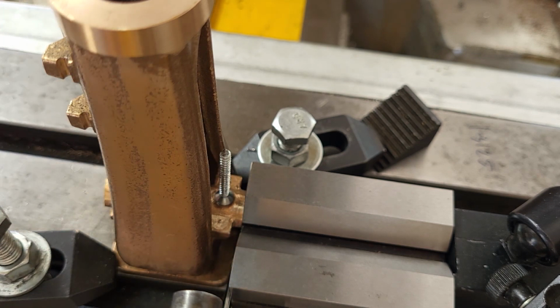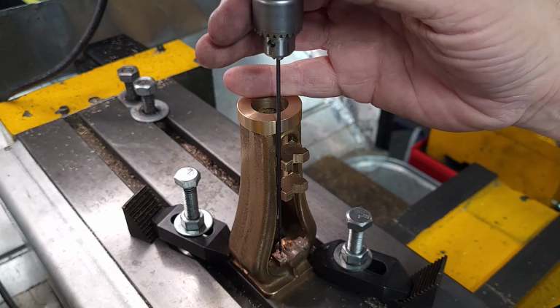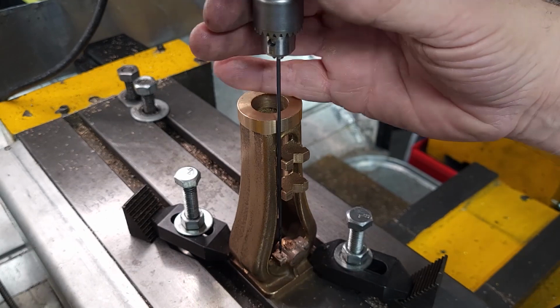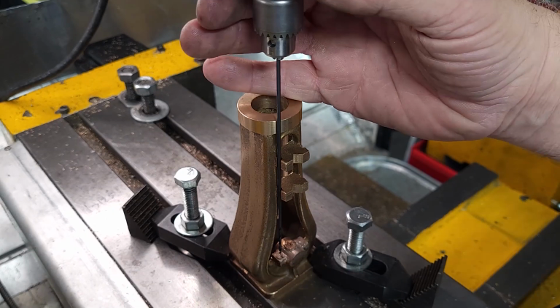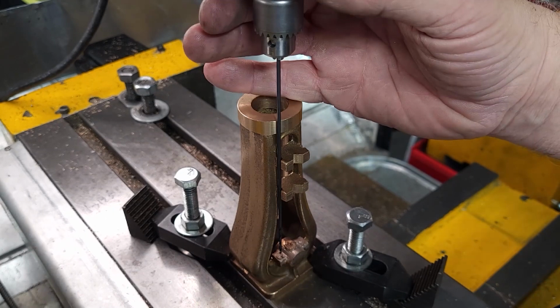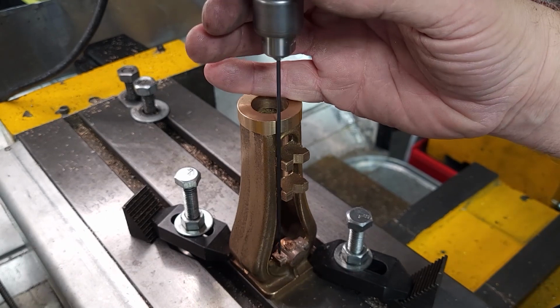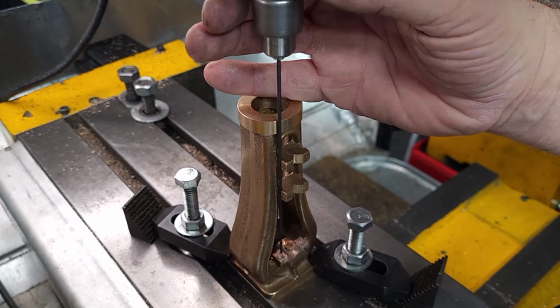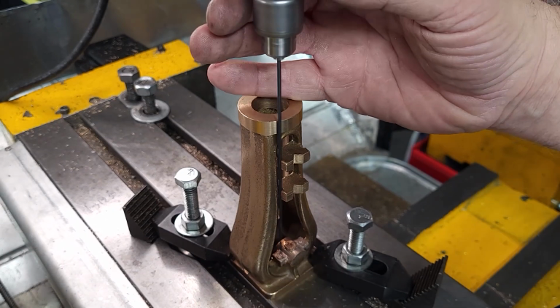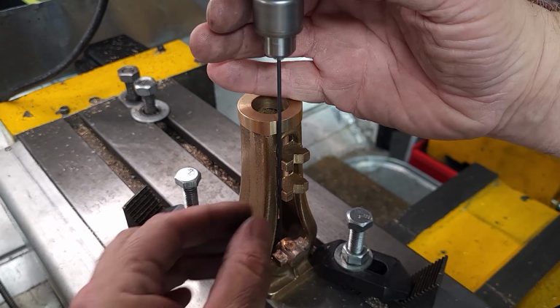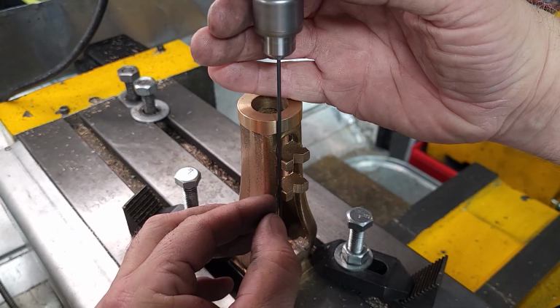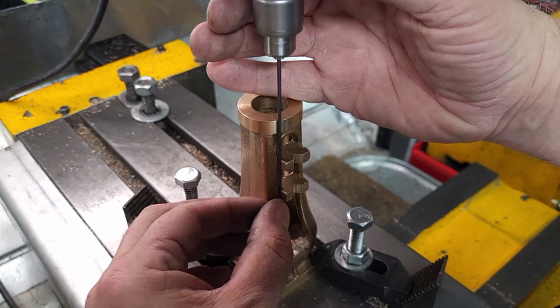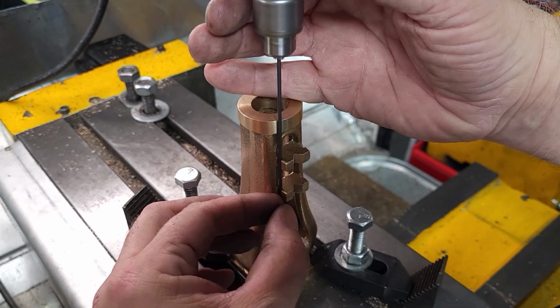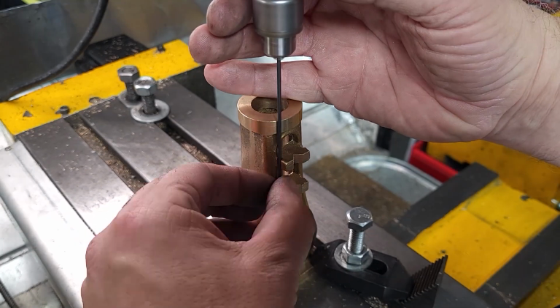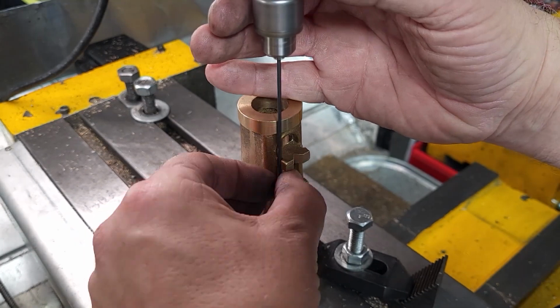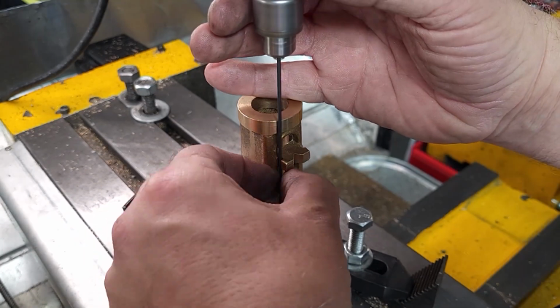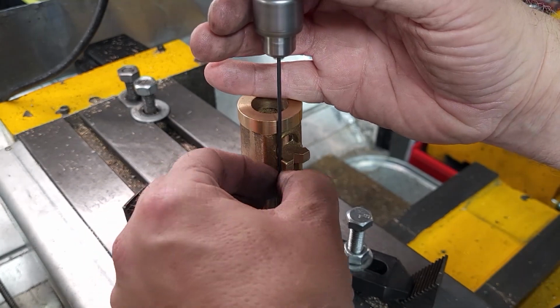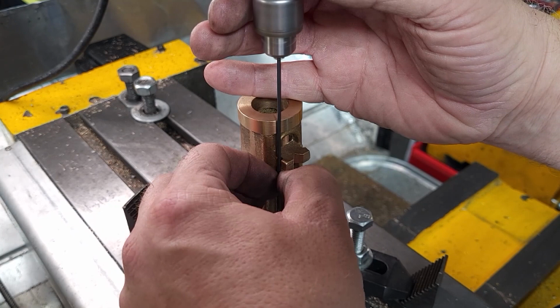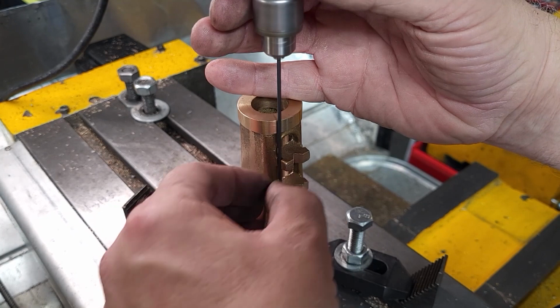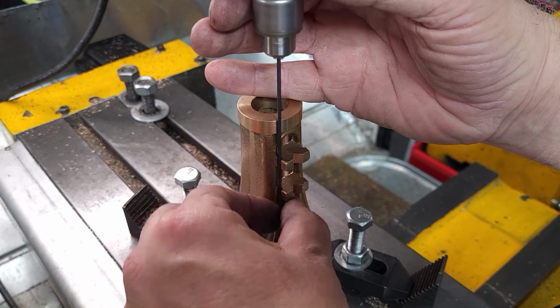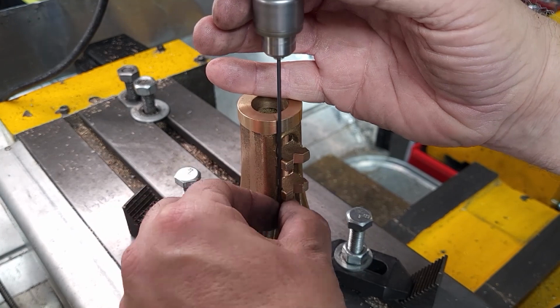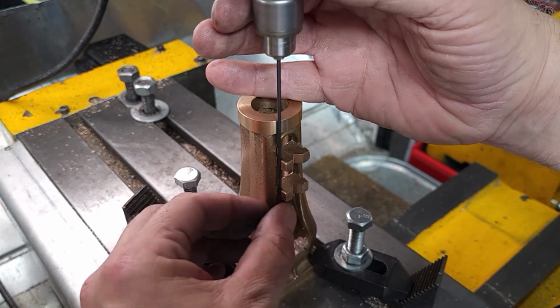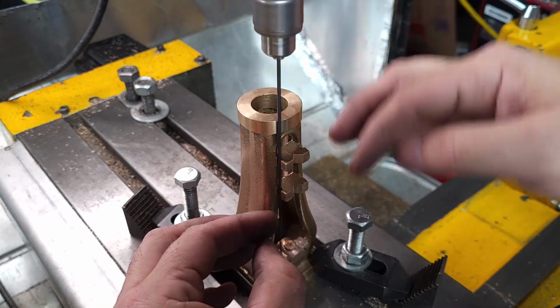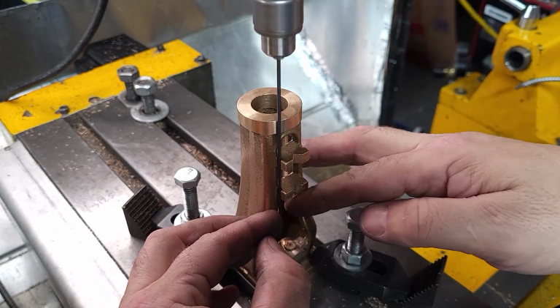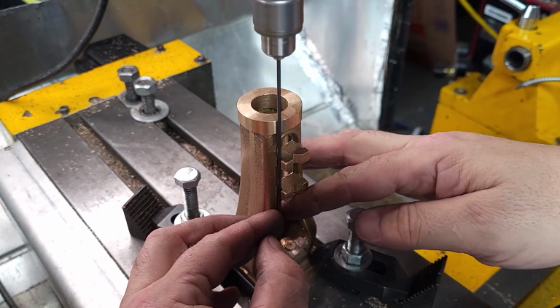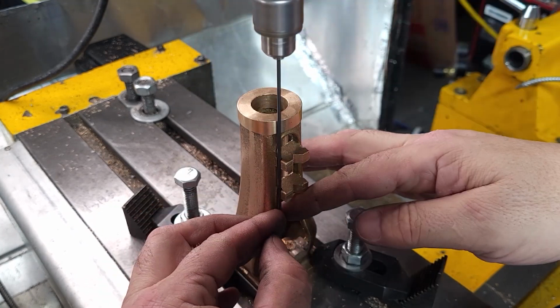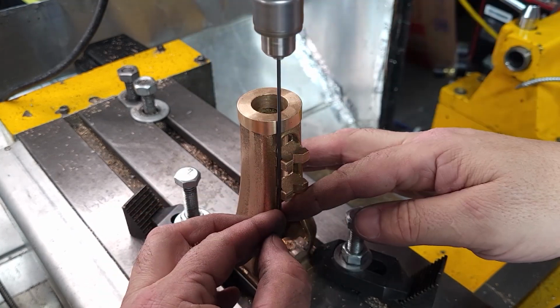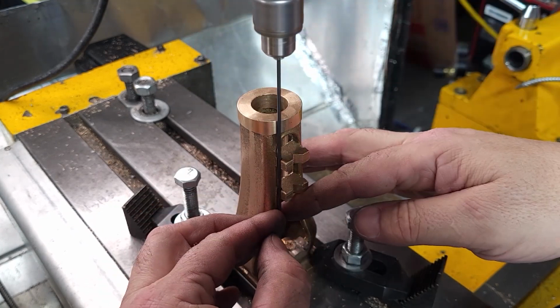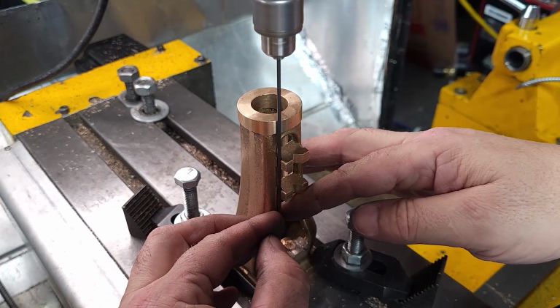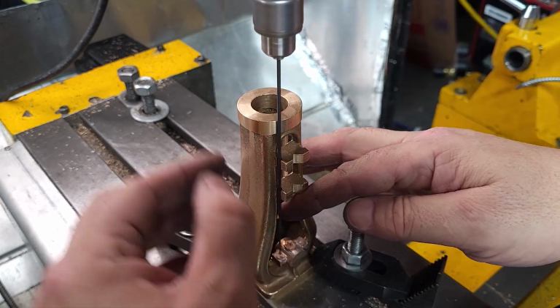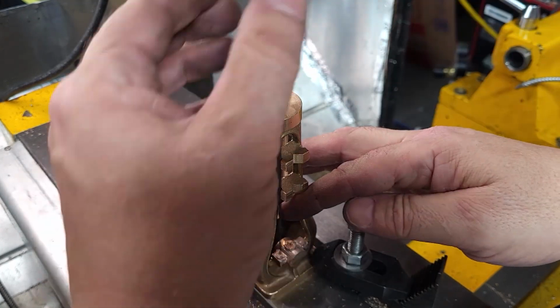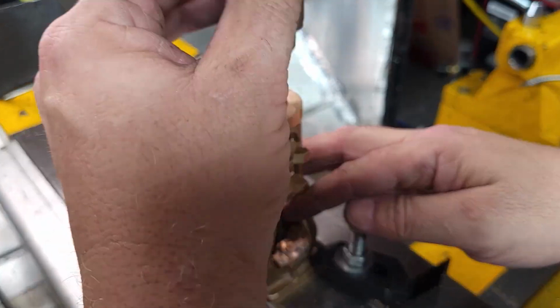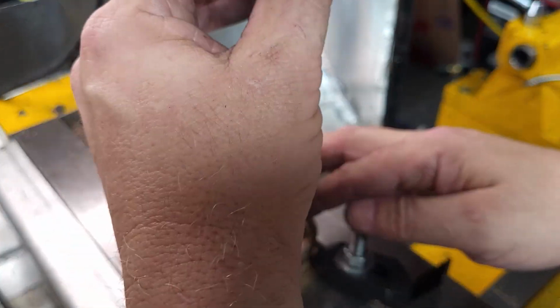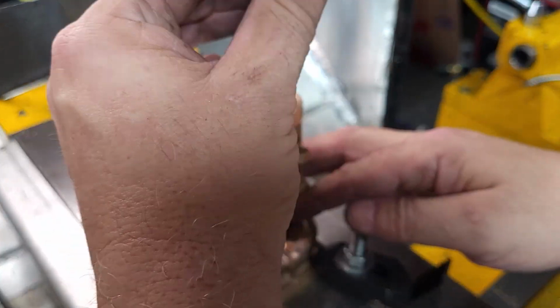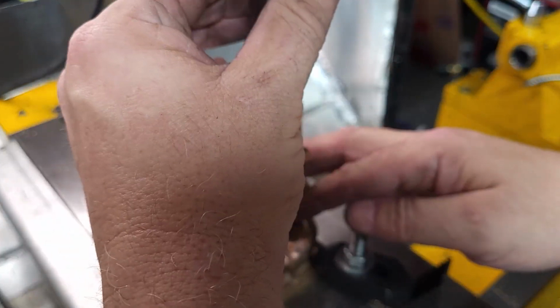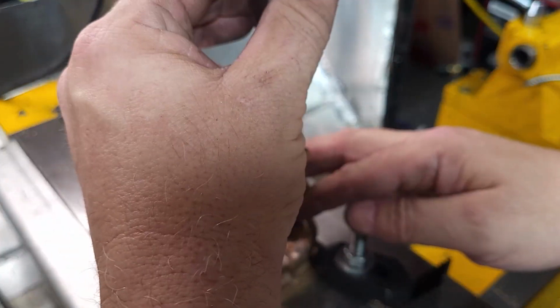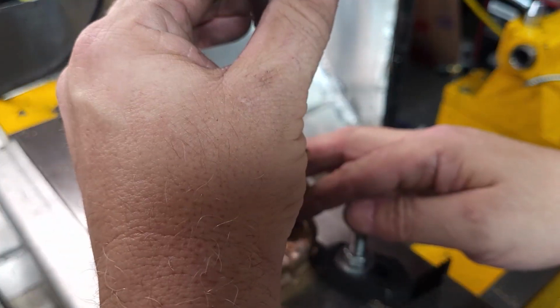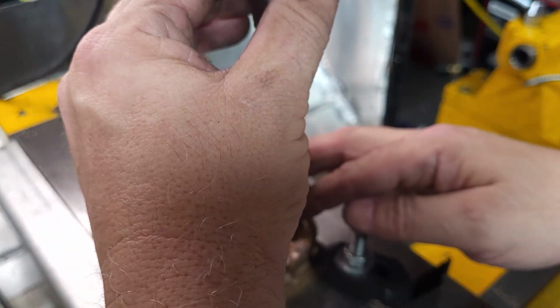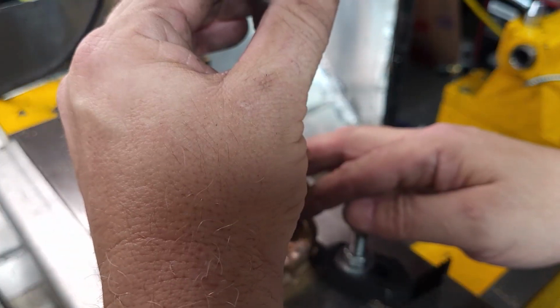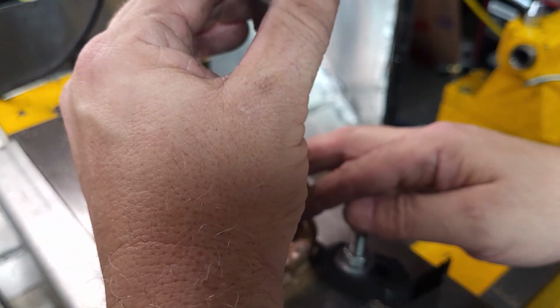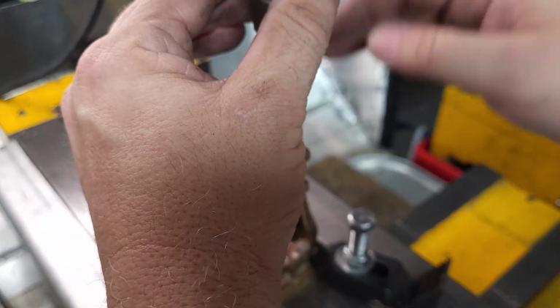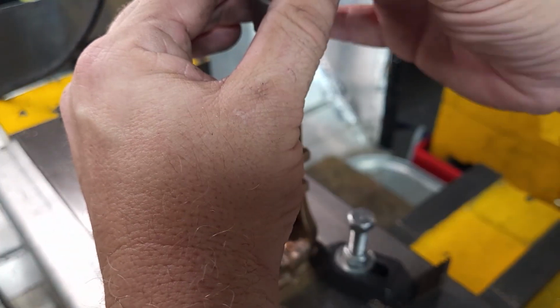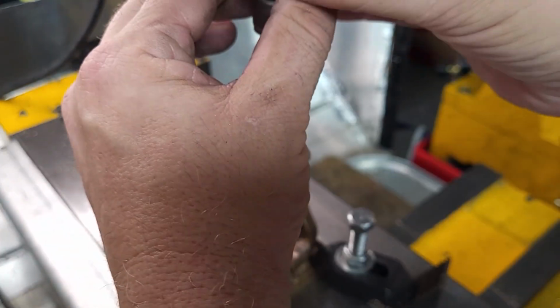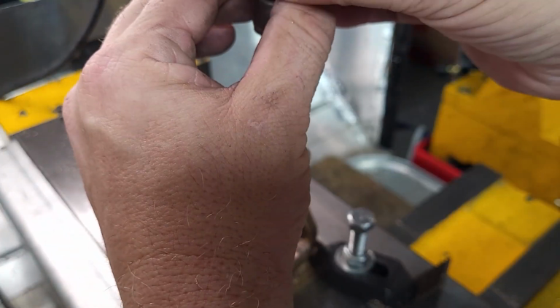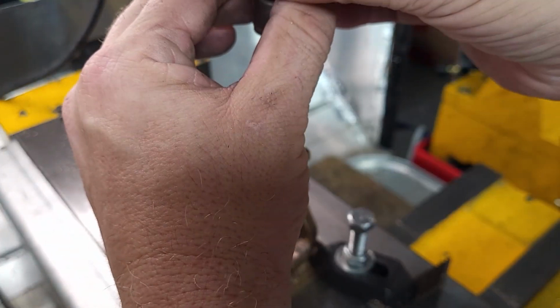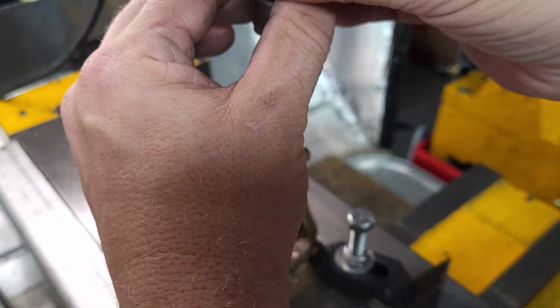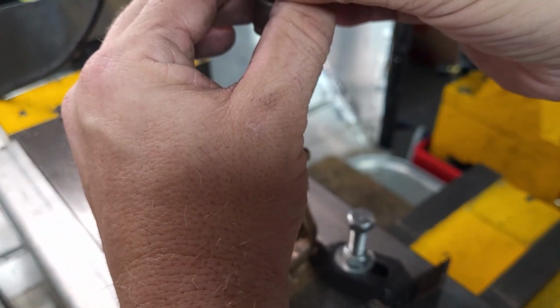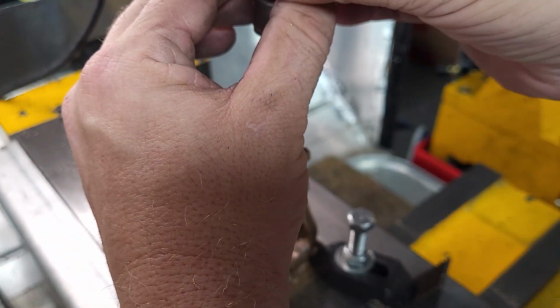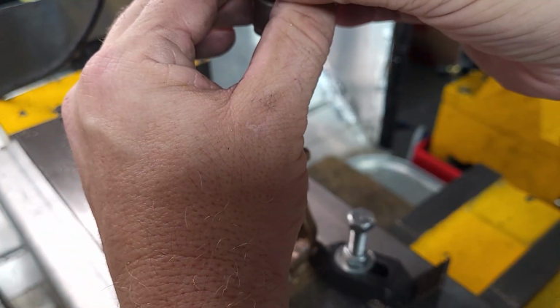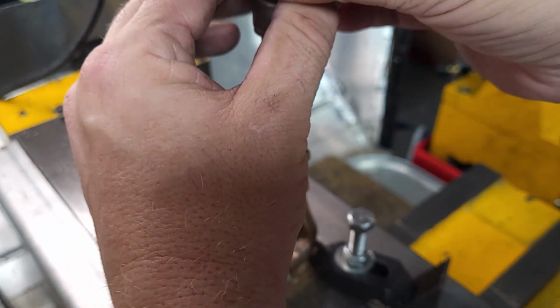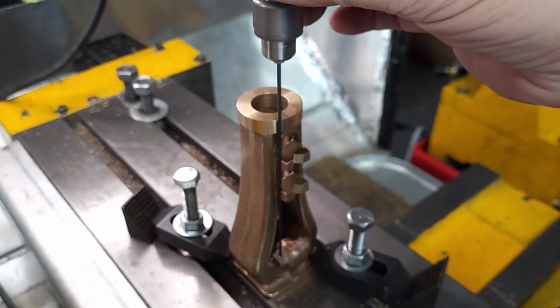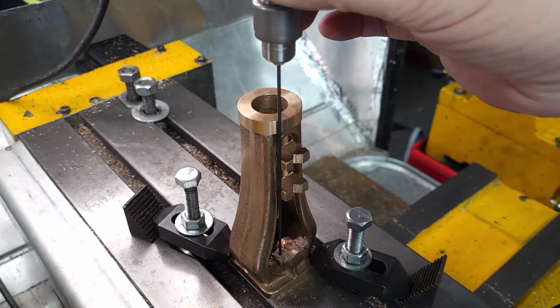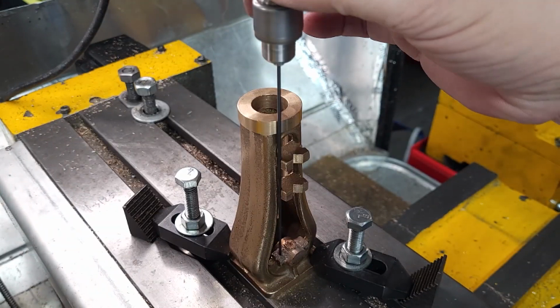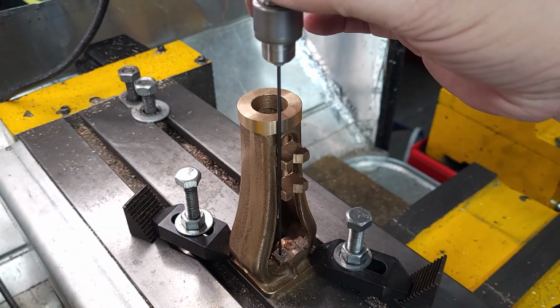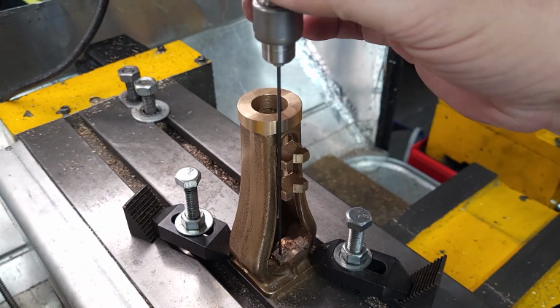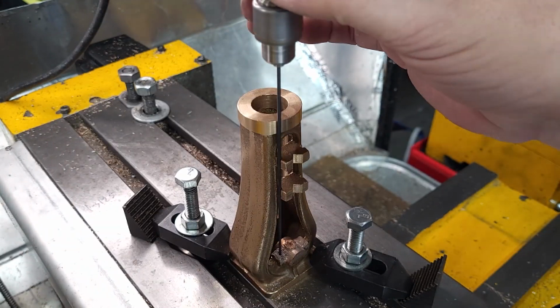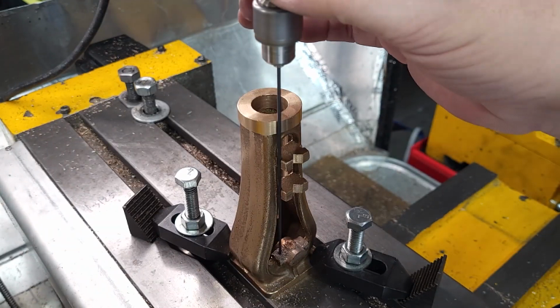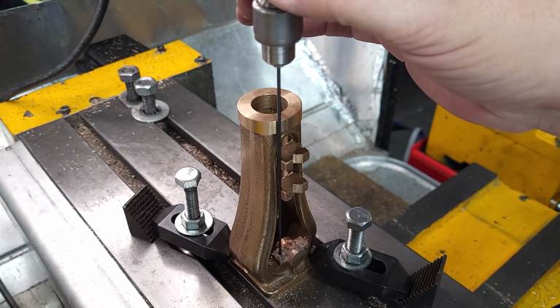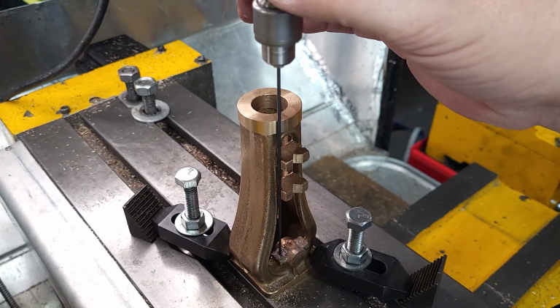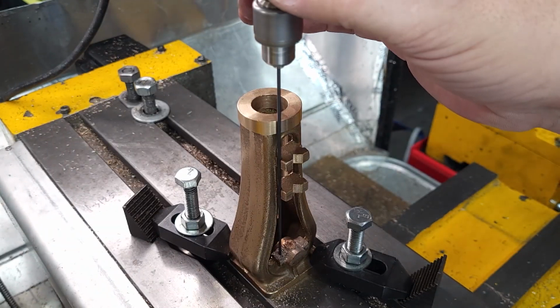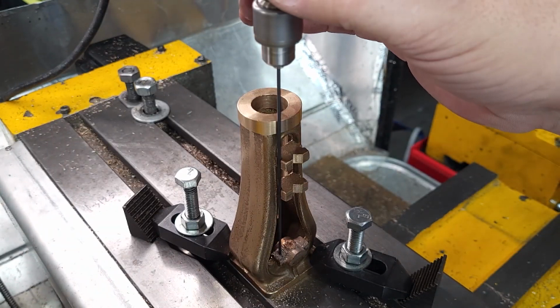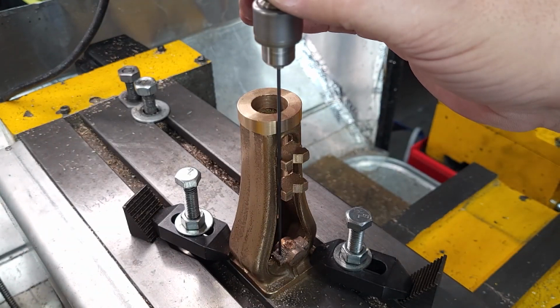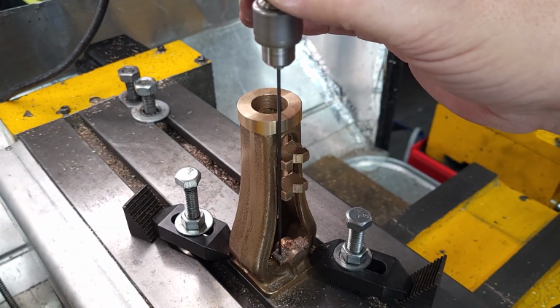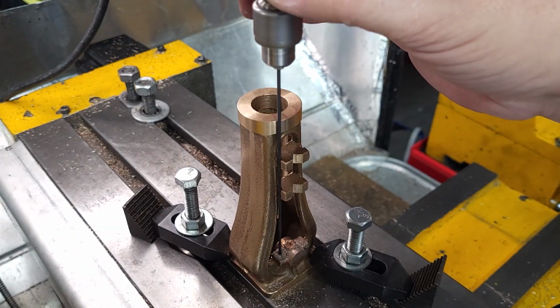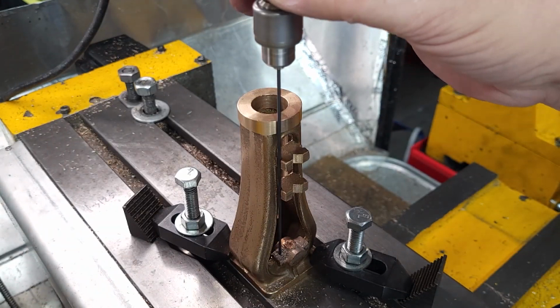I apologize for the ring on finger here — I forgot to take it off. Never wear jewelry when working with machine tools.